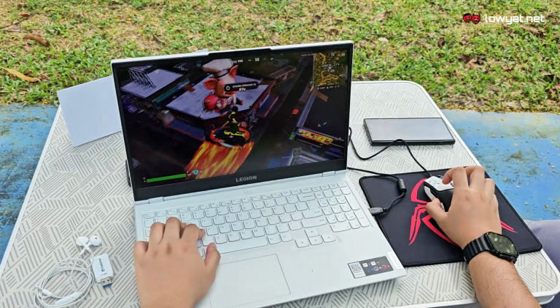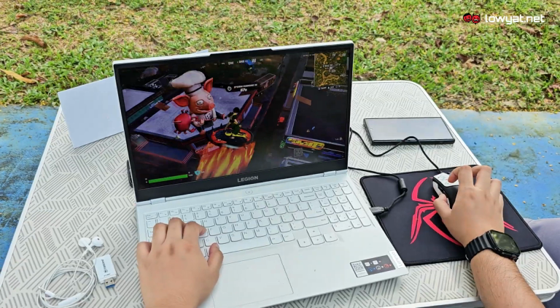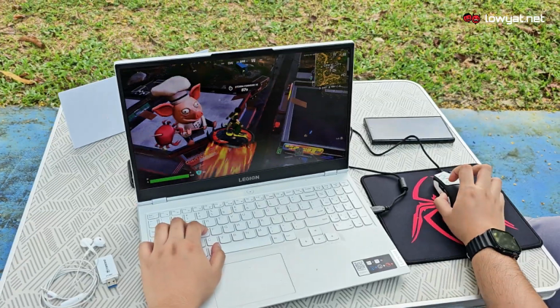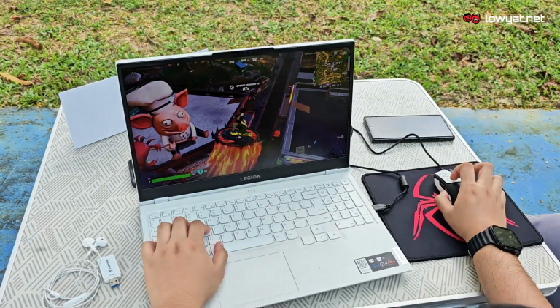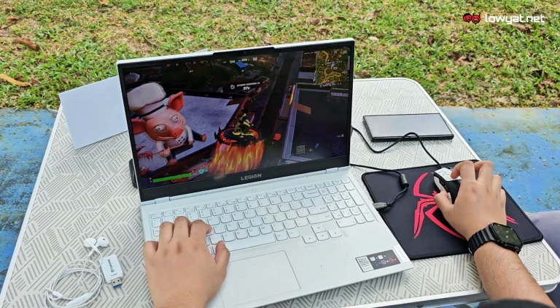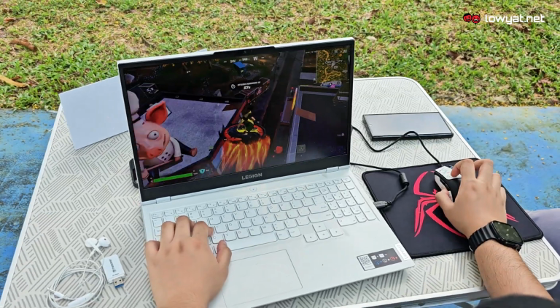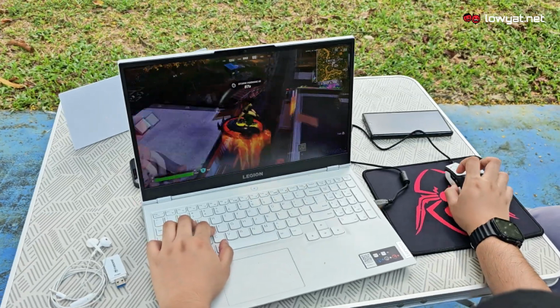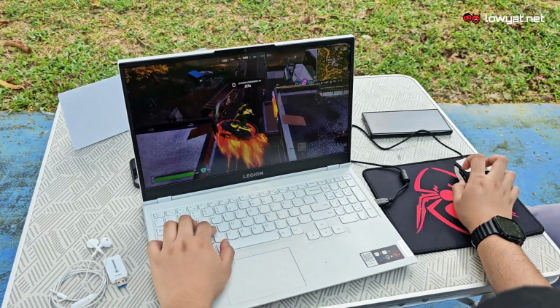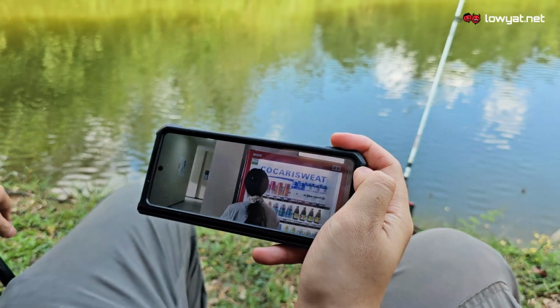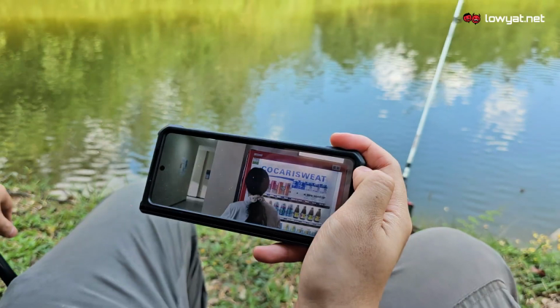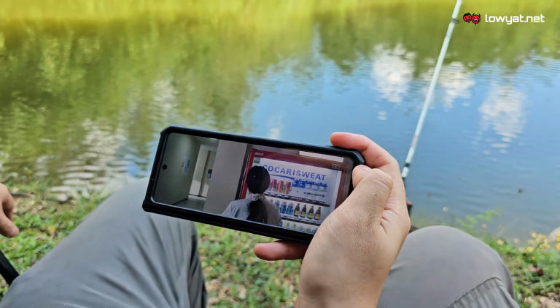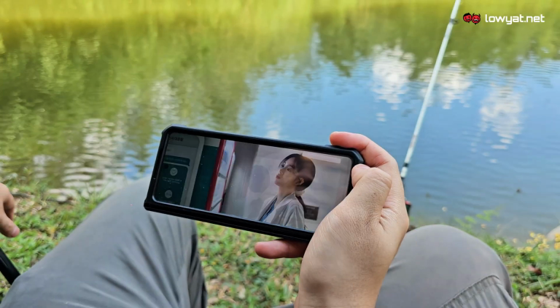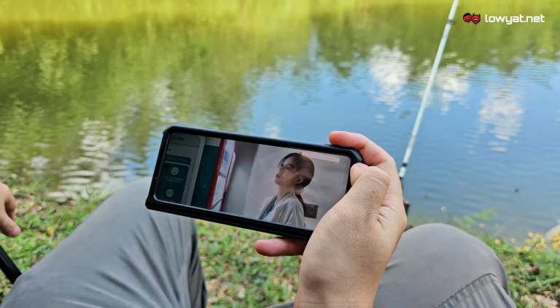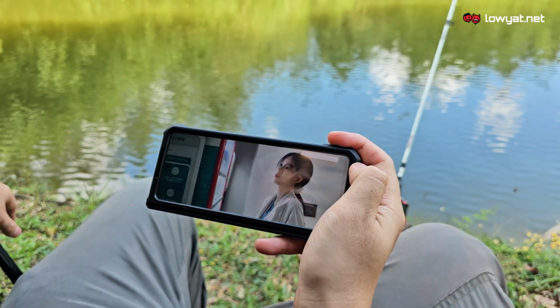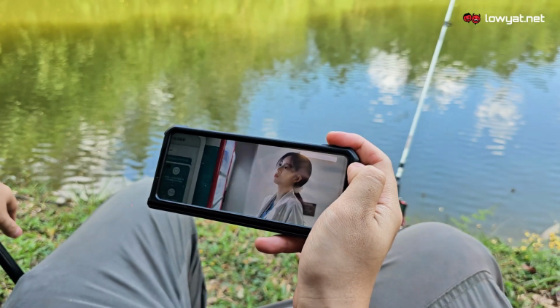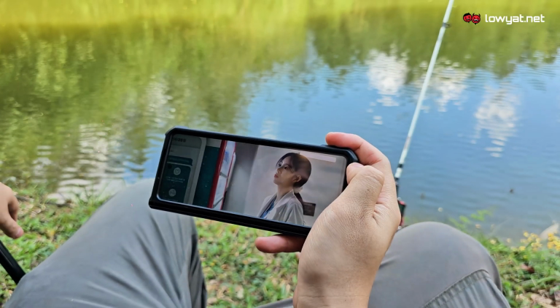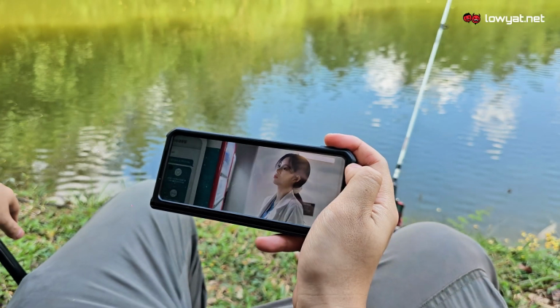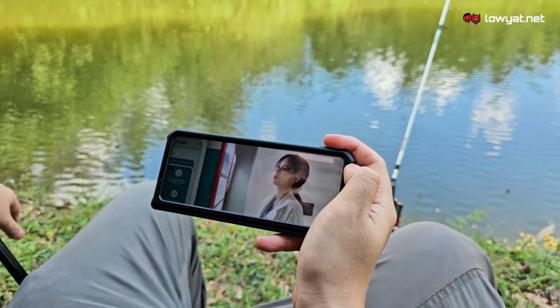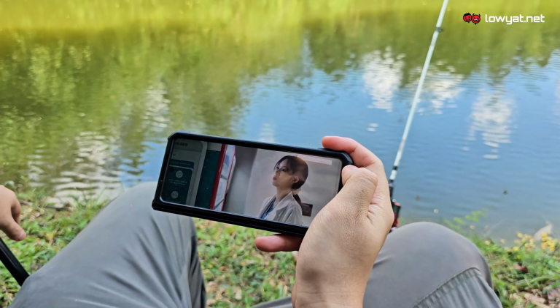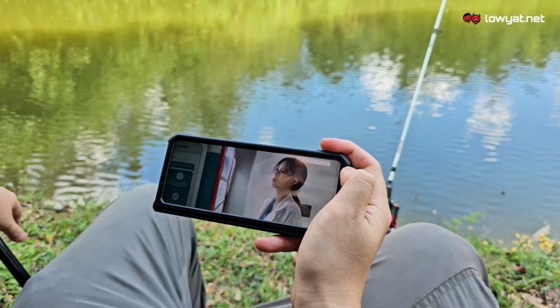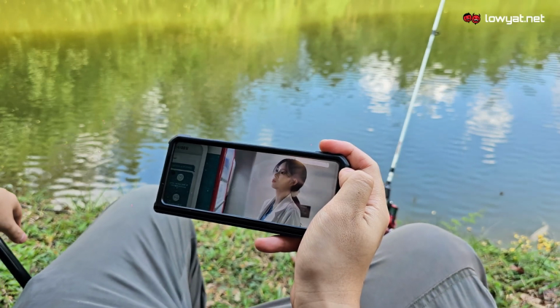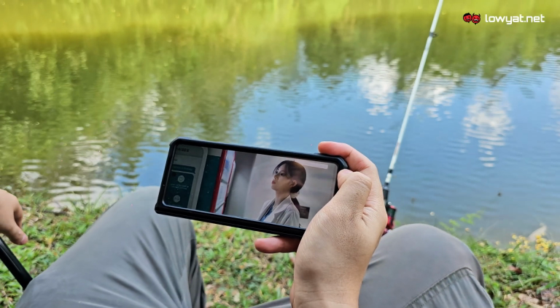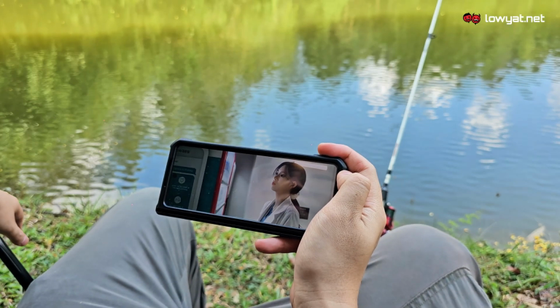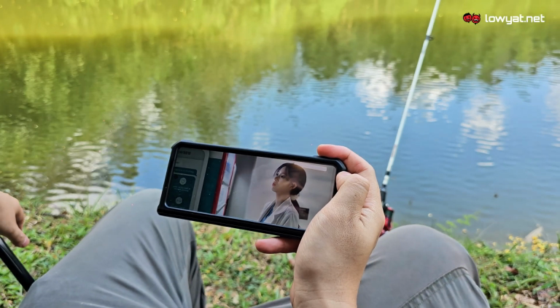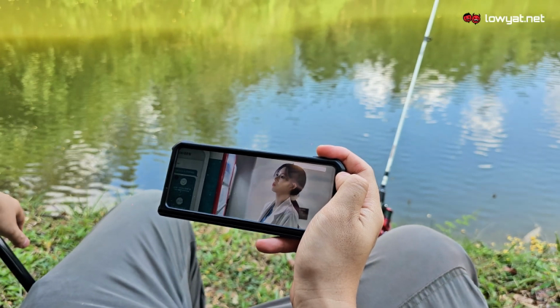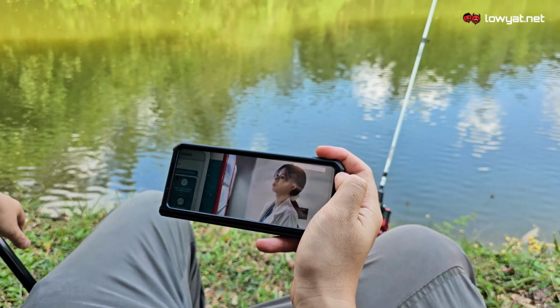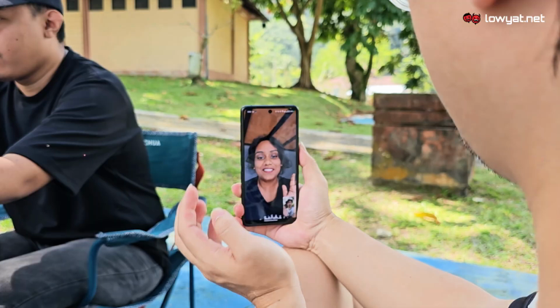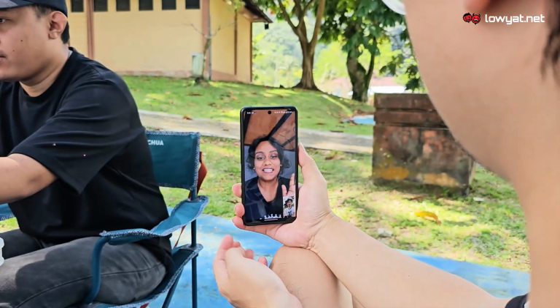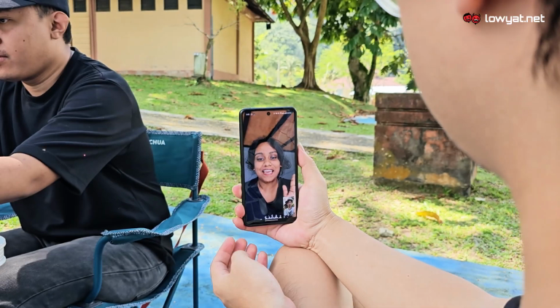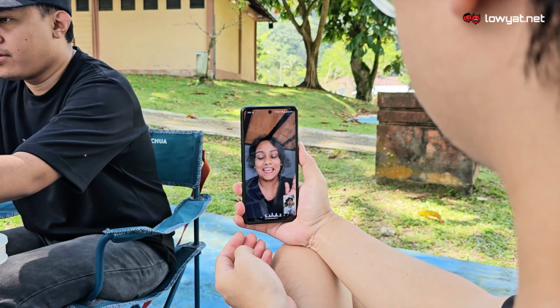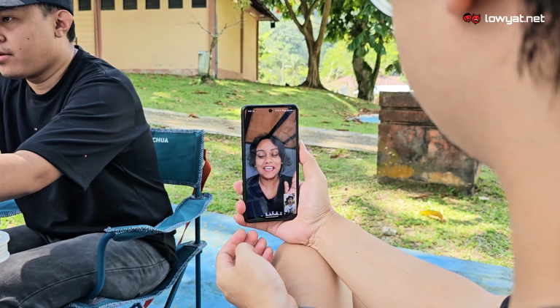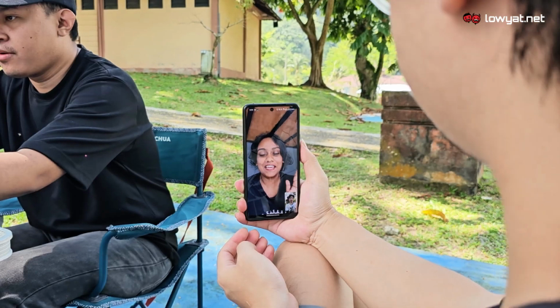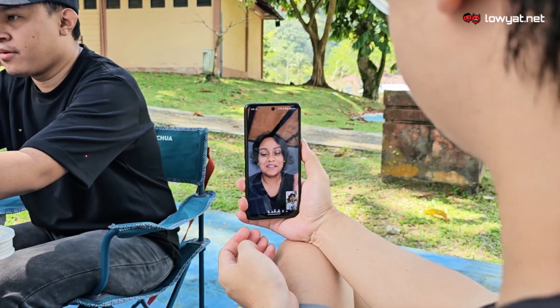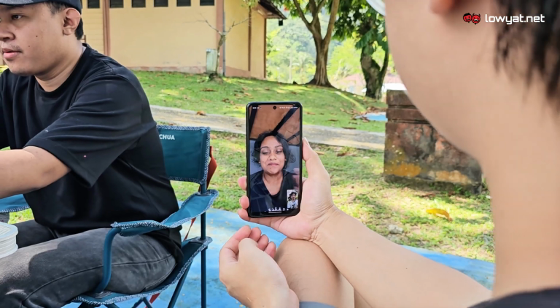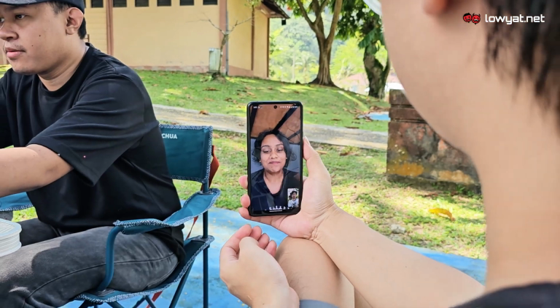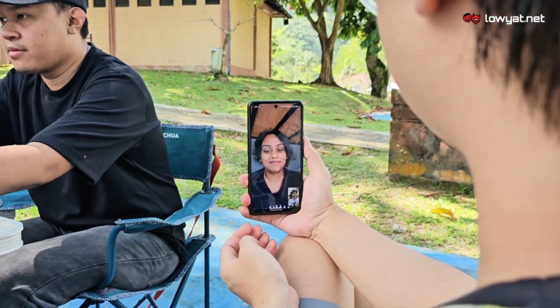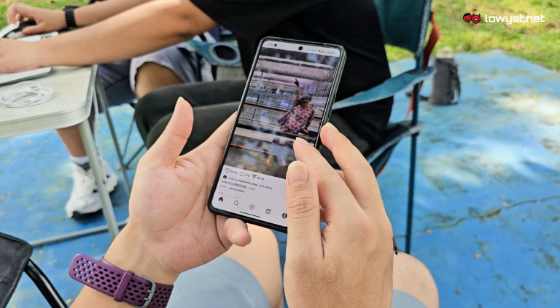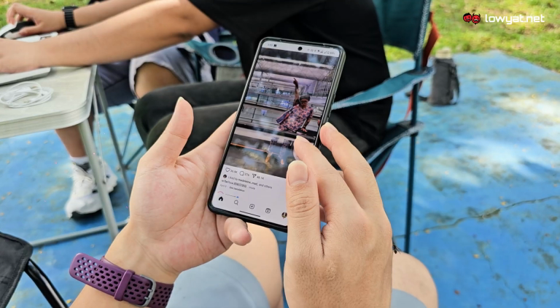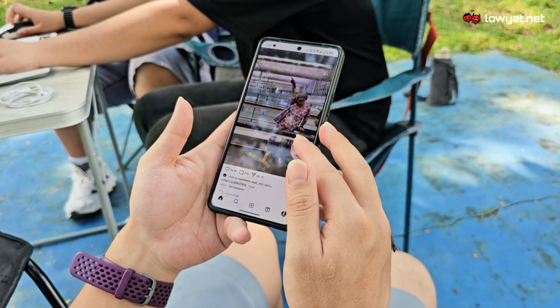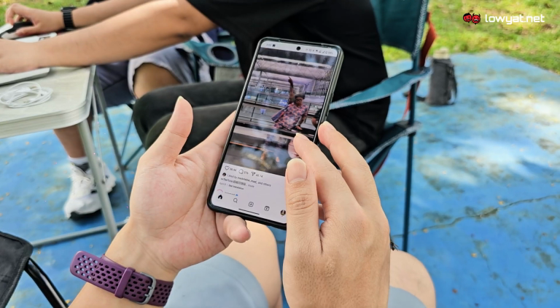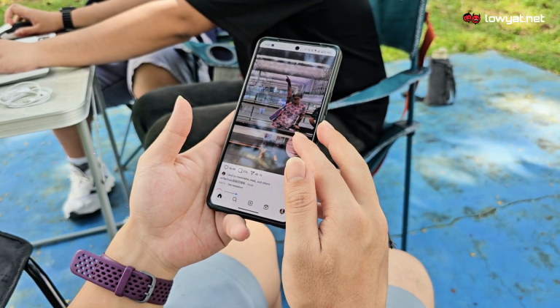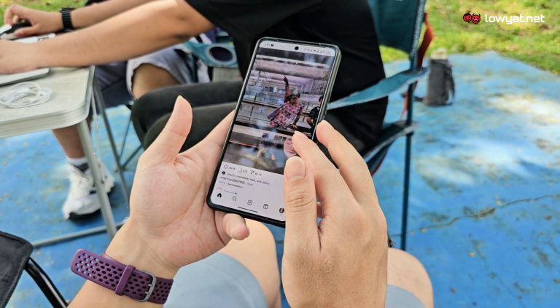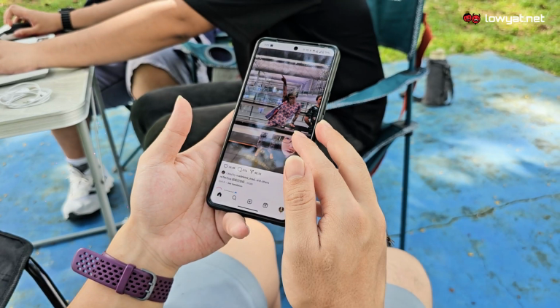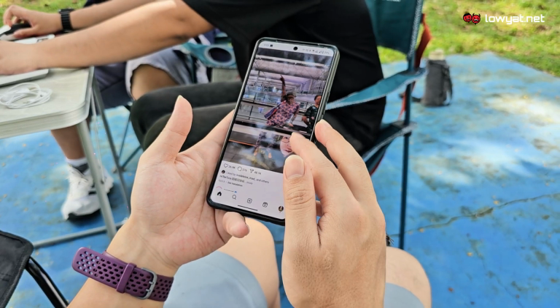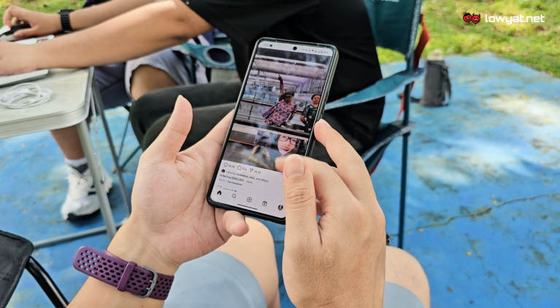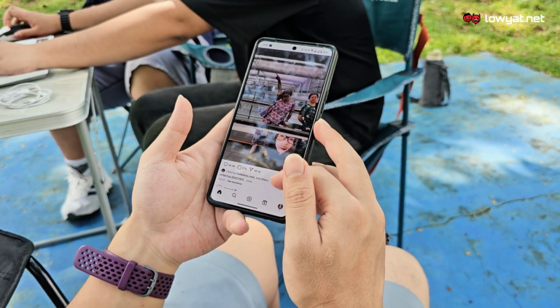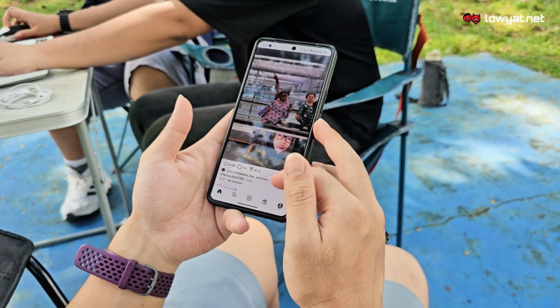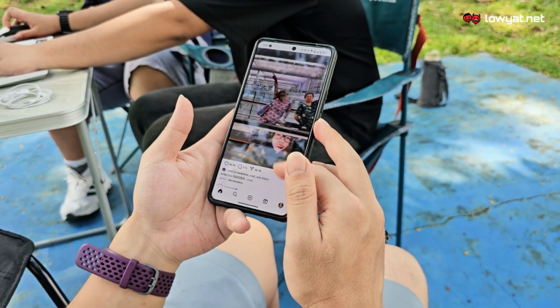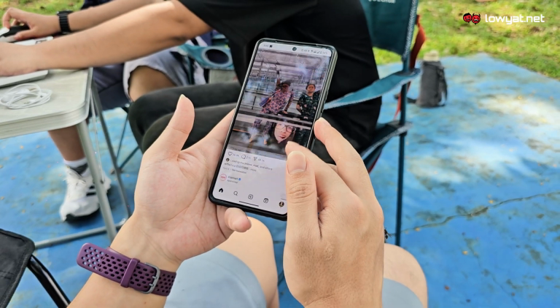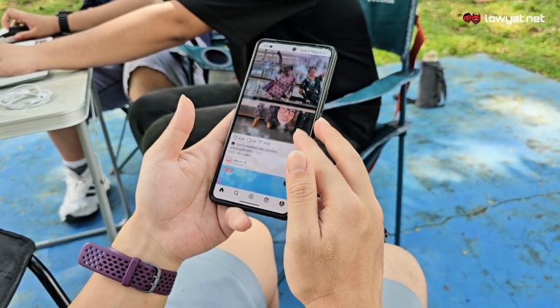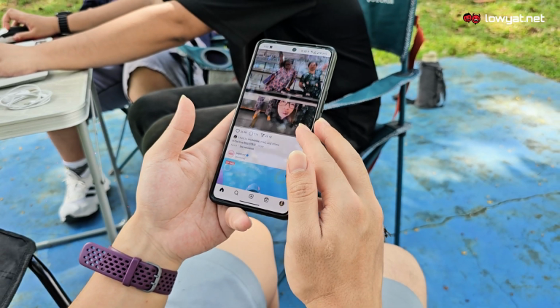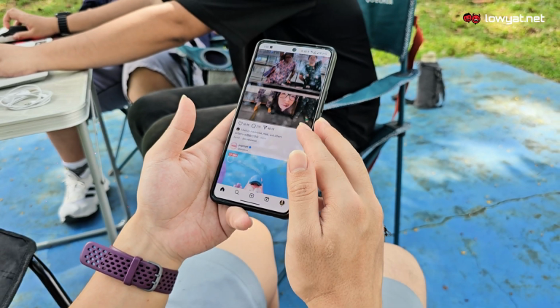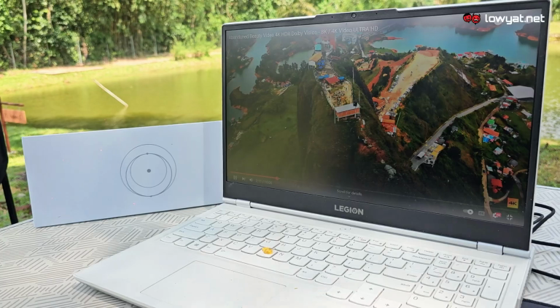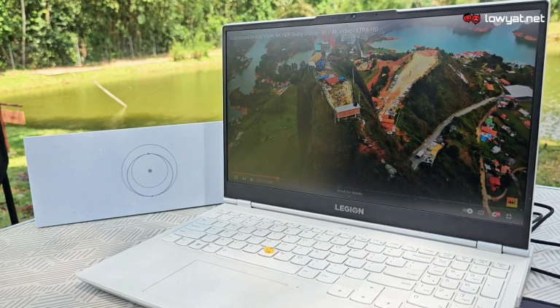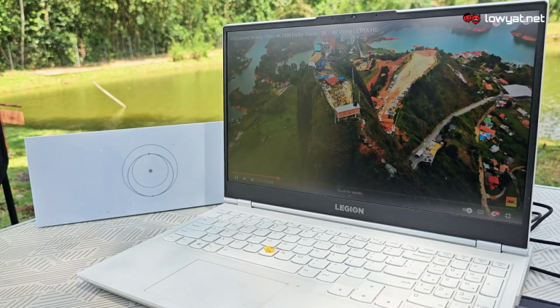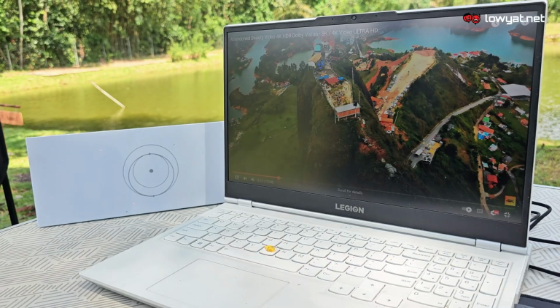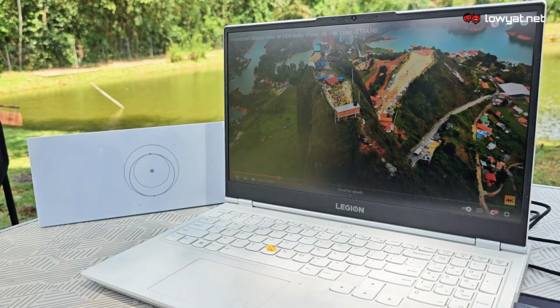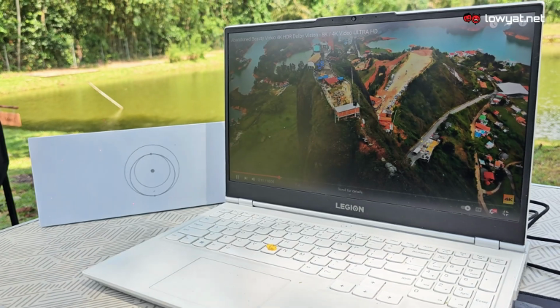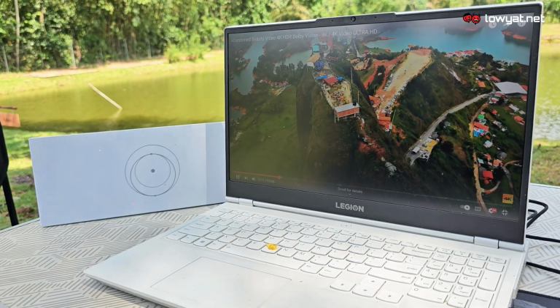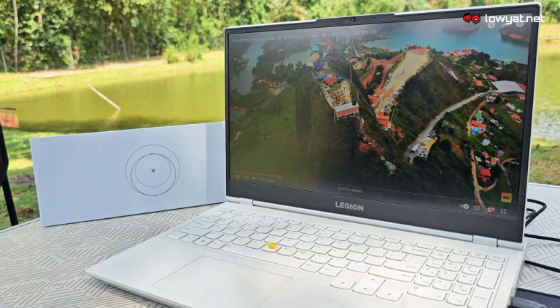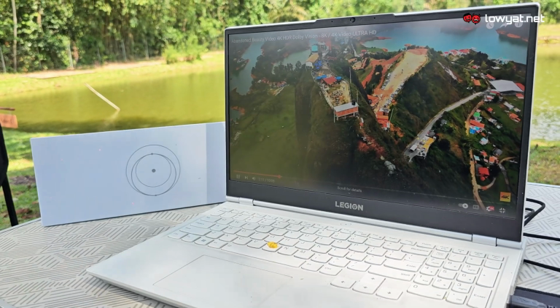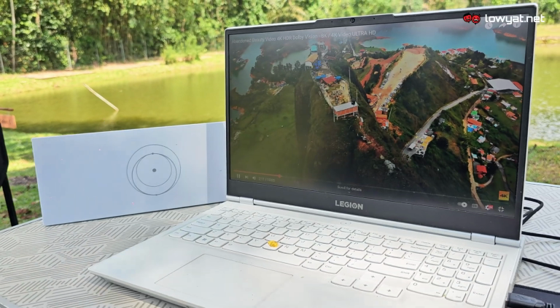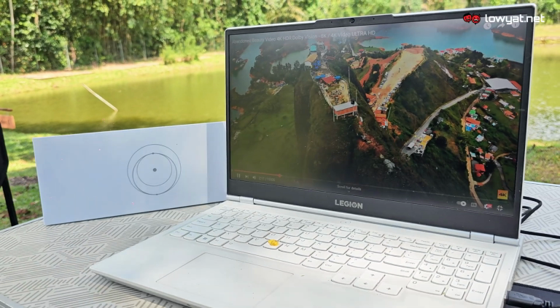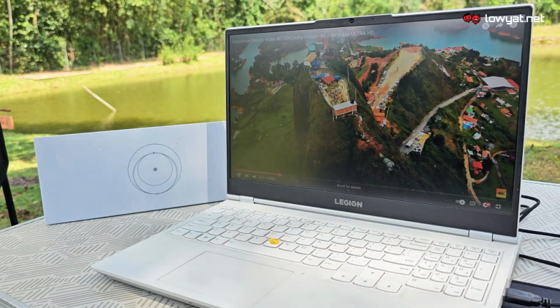With that being said, we've tried streaming our favourite shows, video calling and scrolling through social media with no hassle at all.